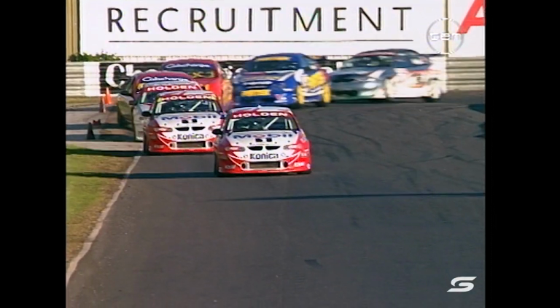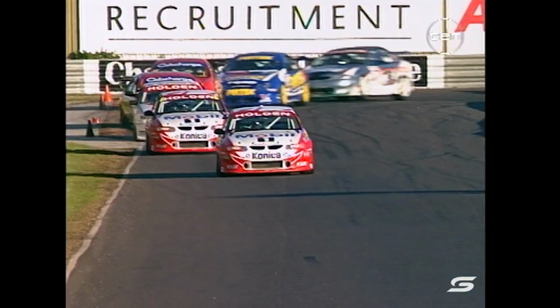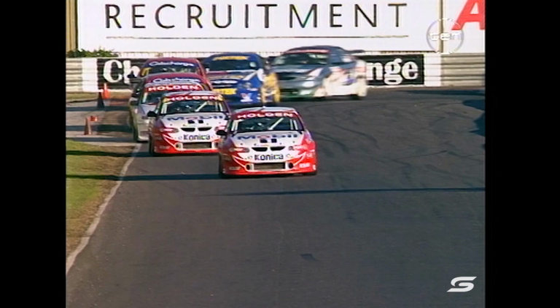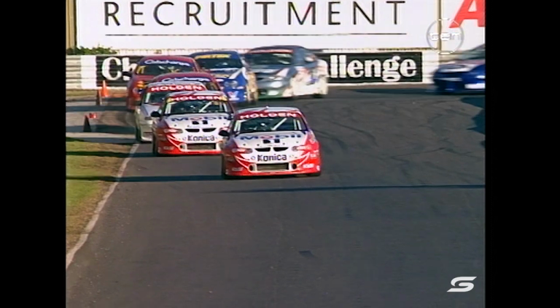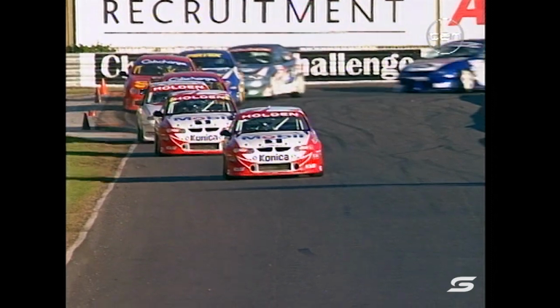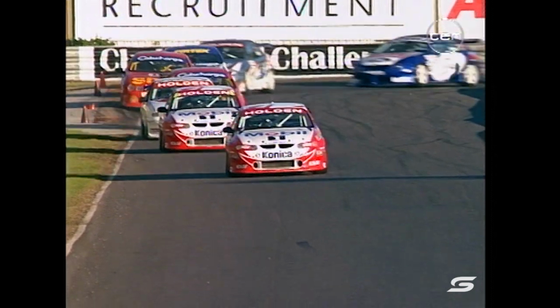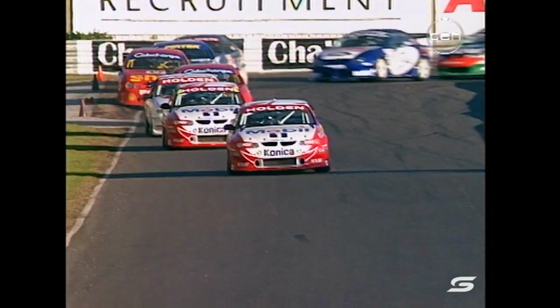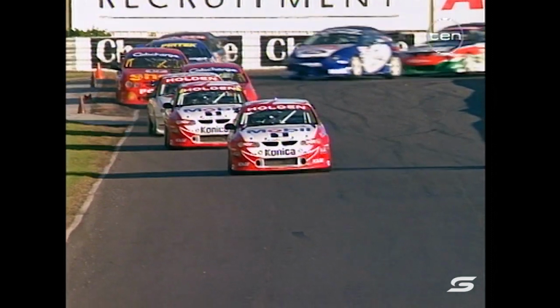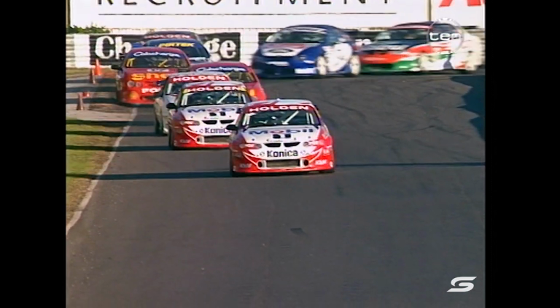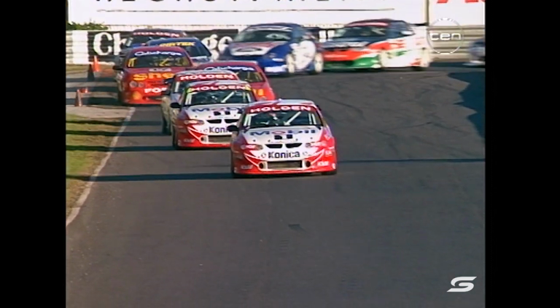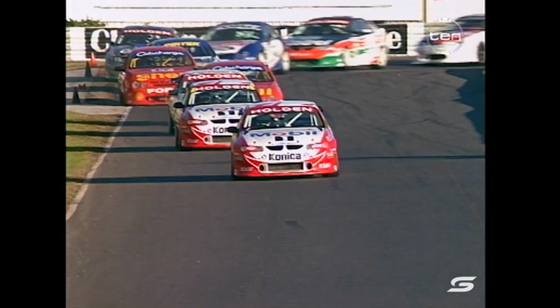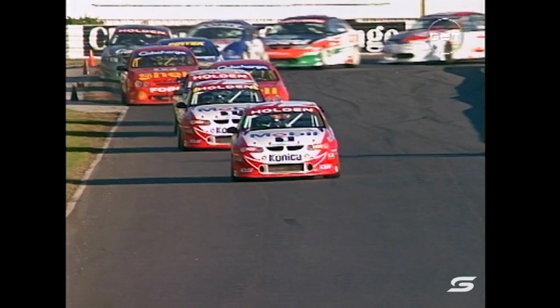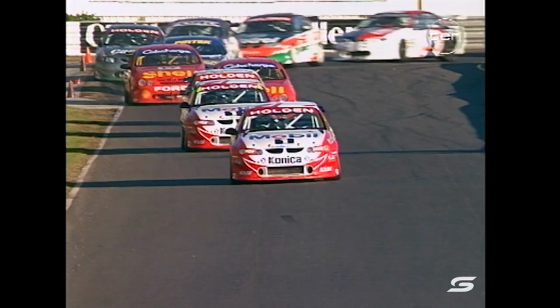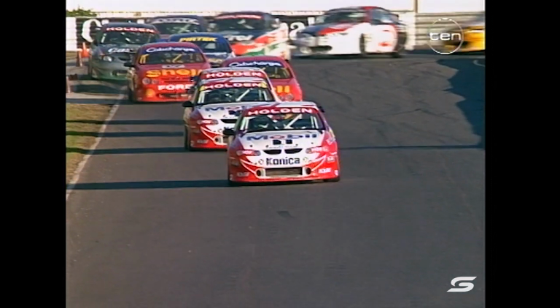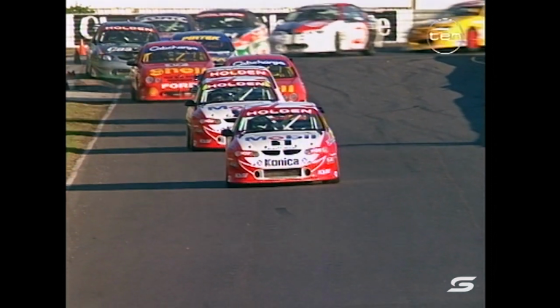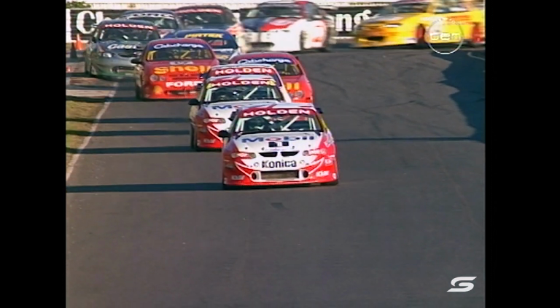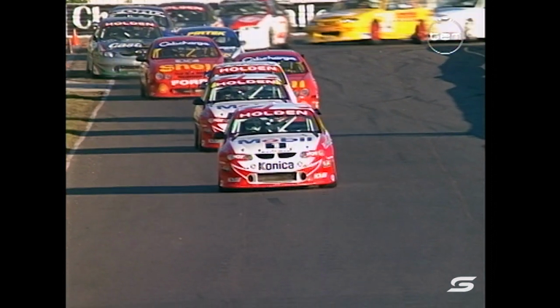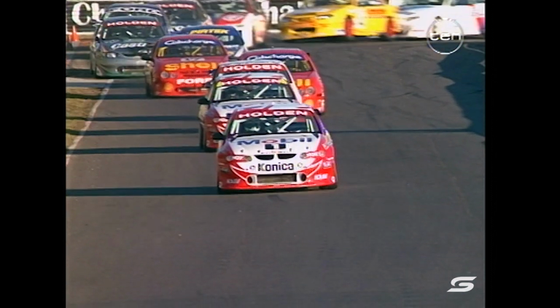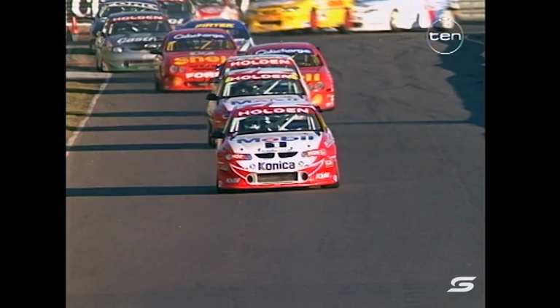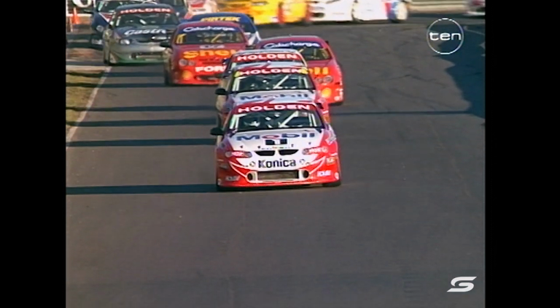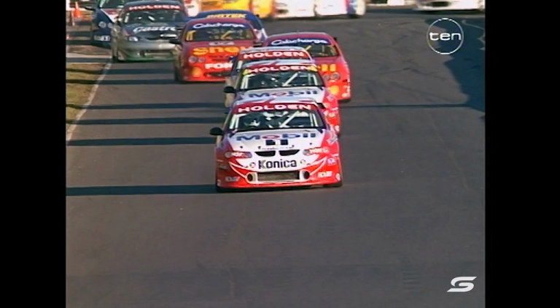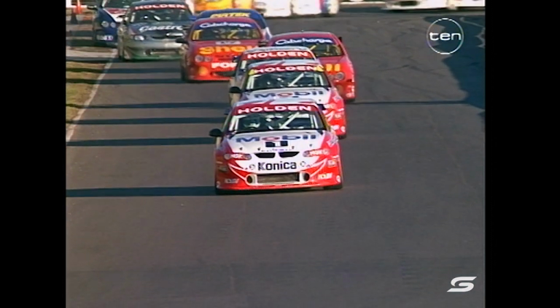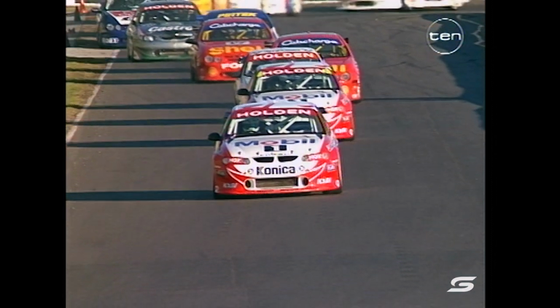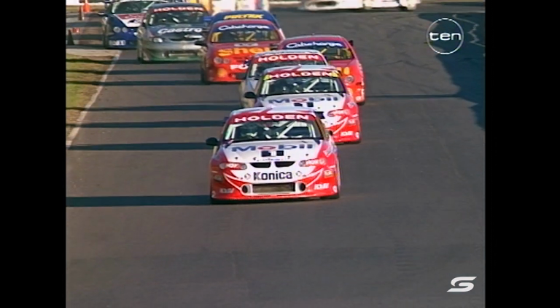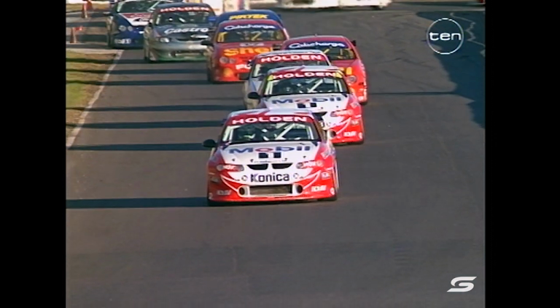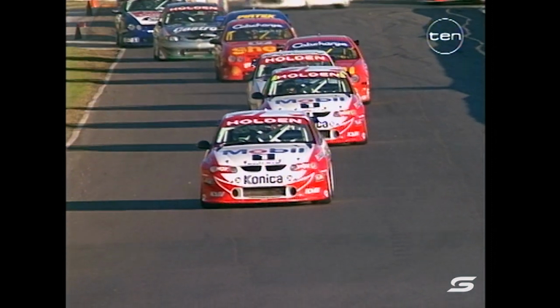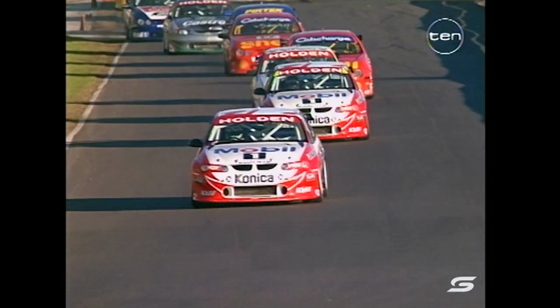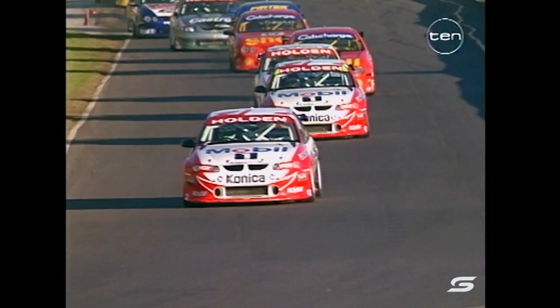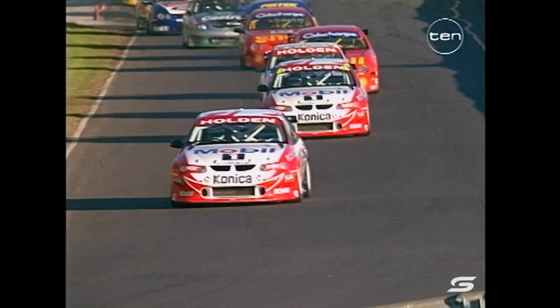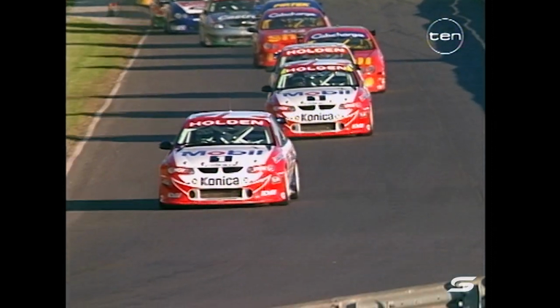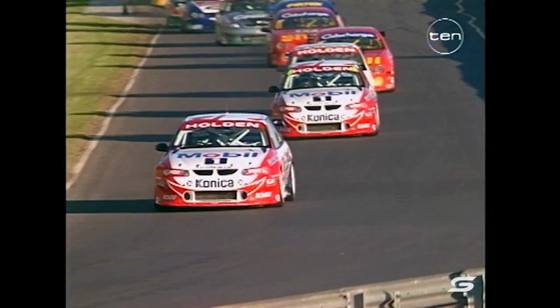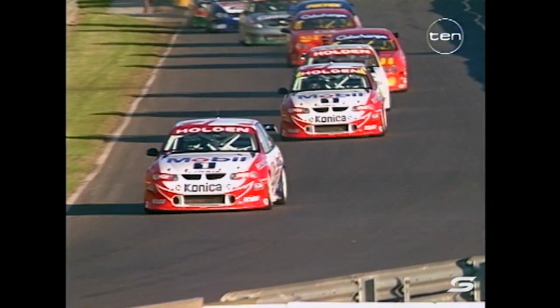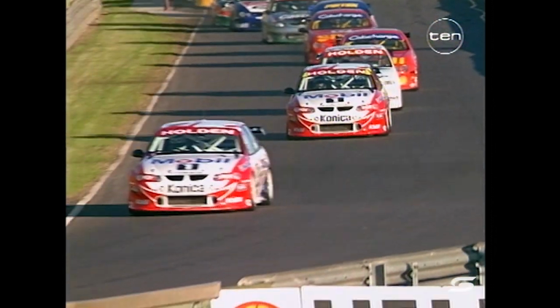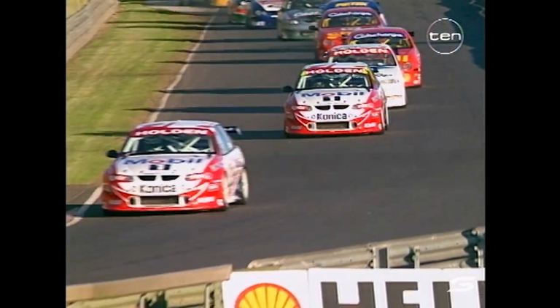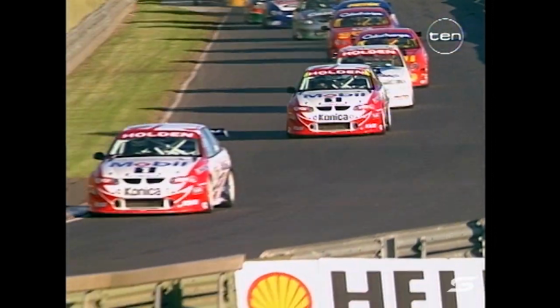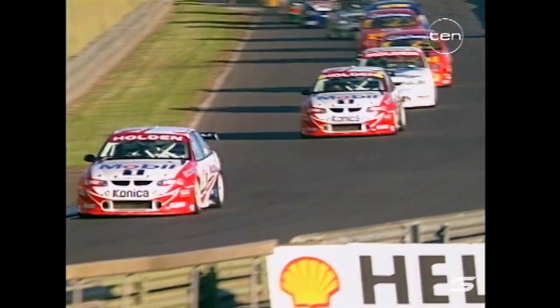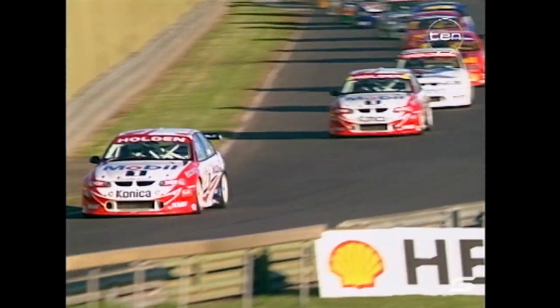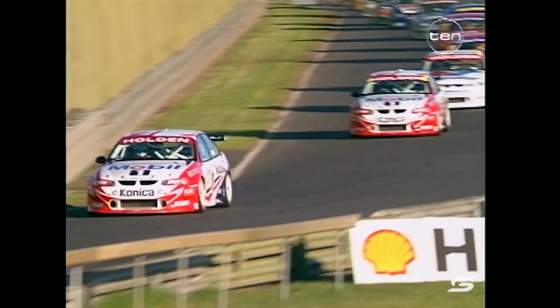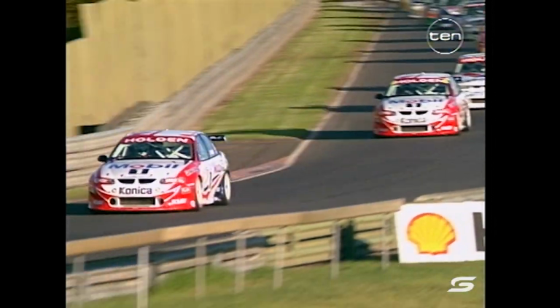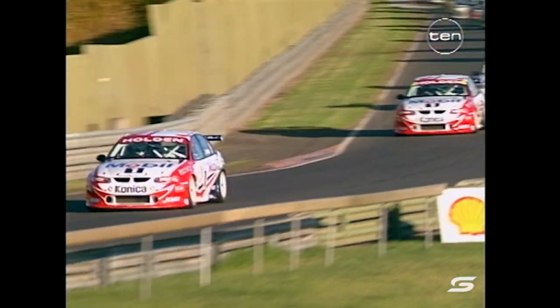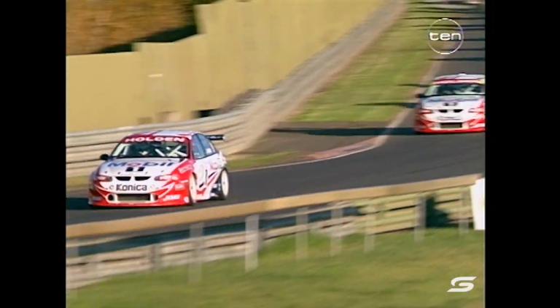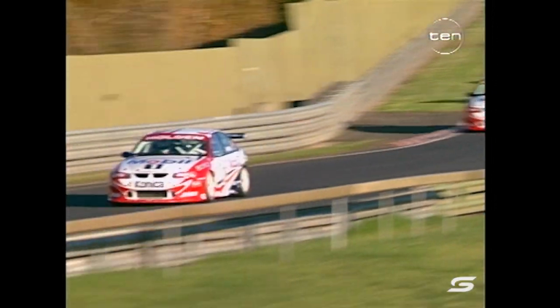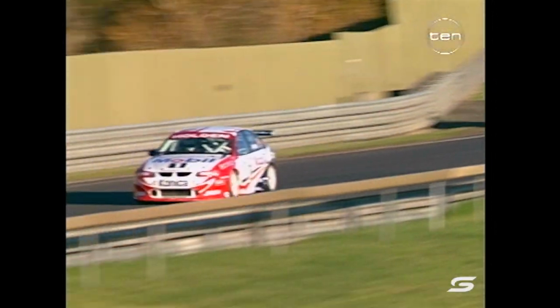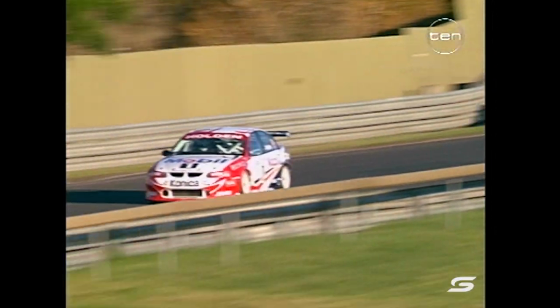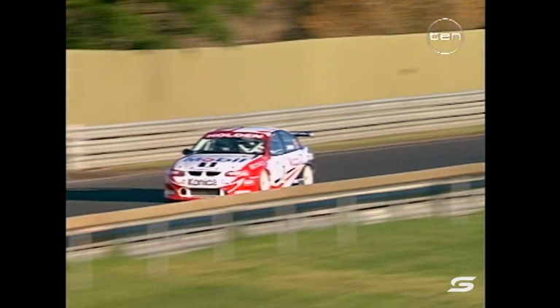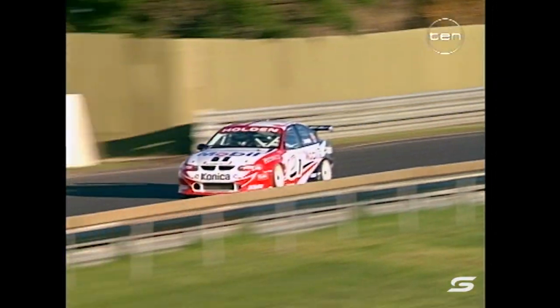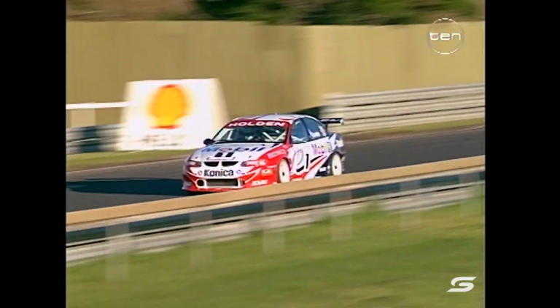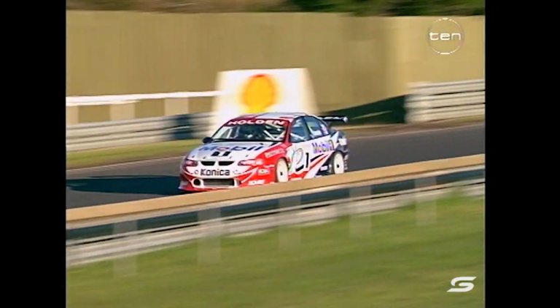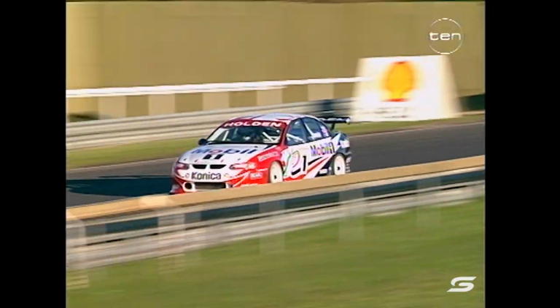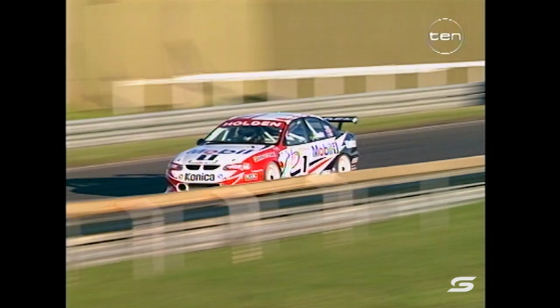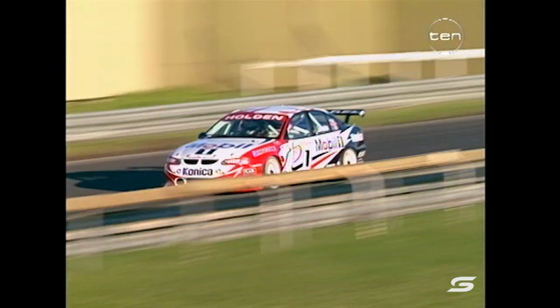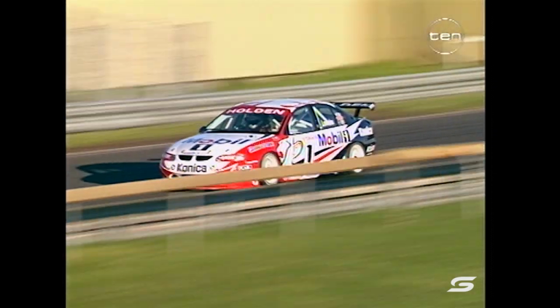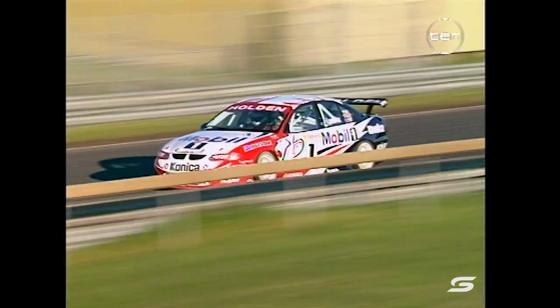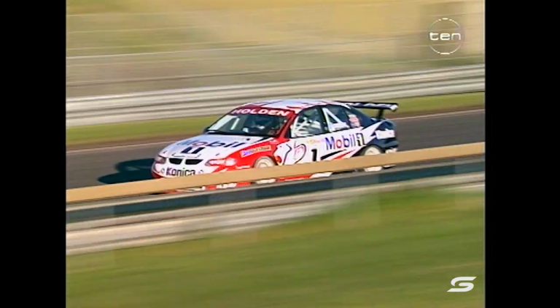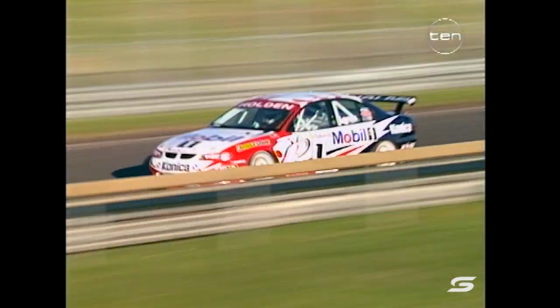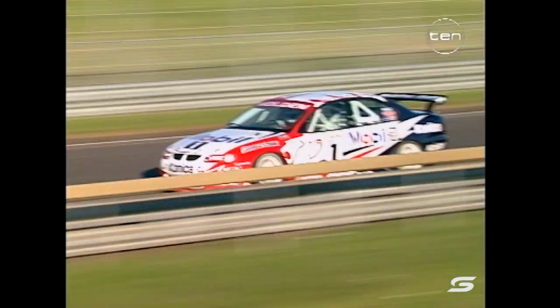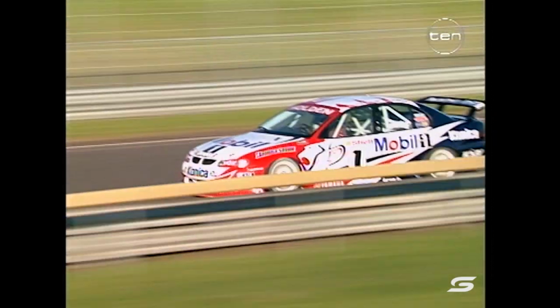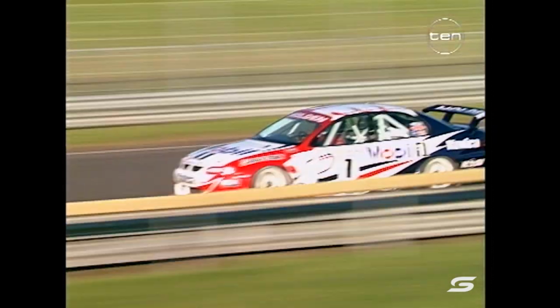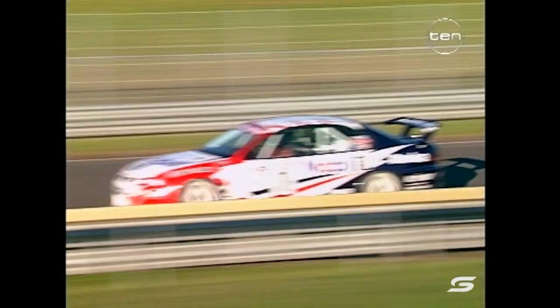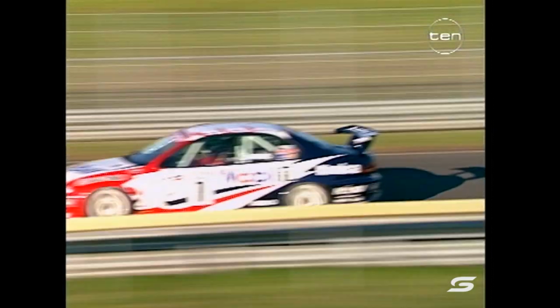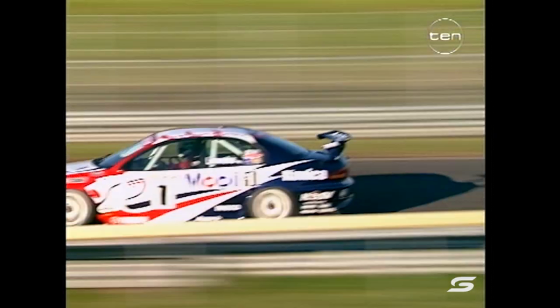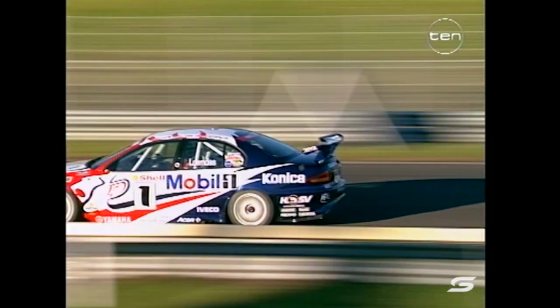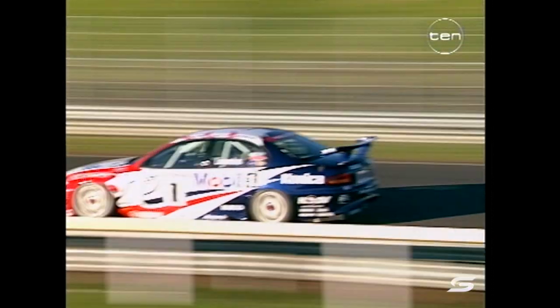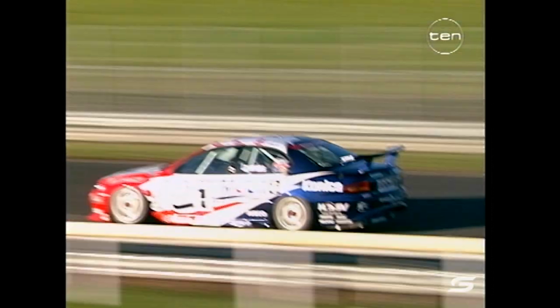Now it's Tander in third, Paul Radisic on the attacking floor, Vic Johnson in fifth. And the Pertec Falcon of Hidden Valley winner Jason Bryant - he's in sixth.